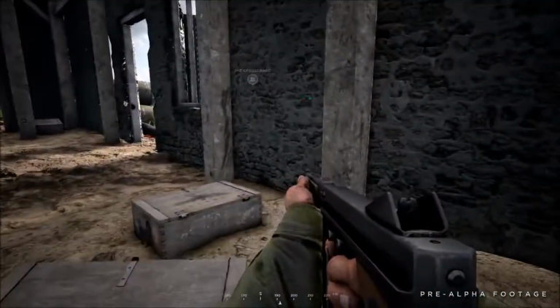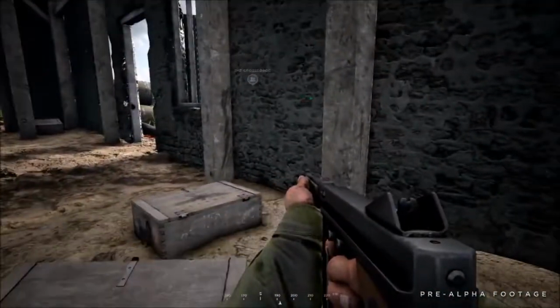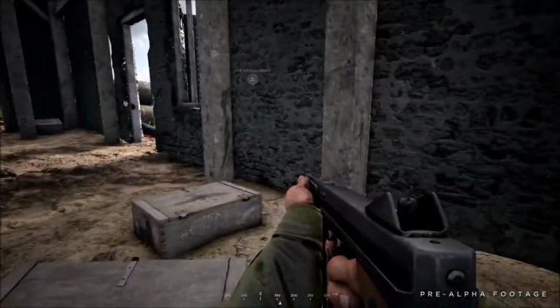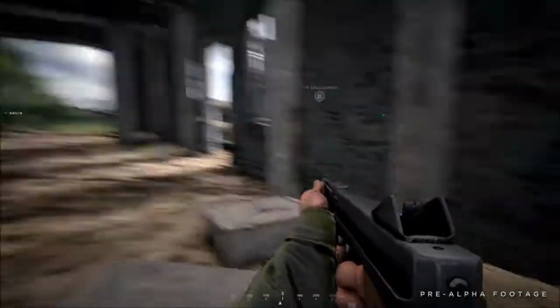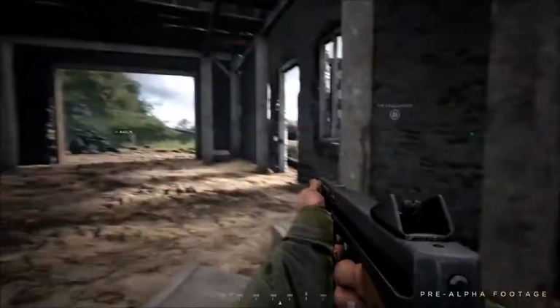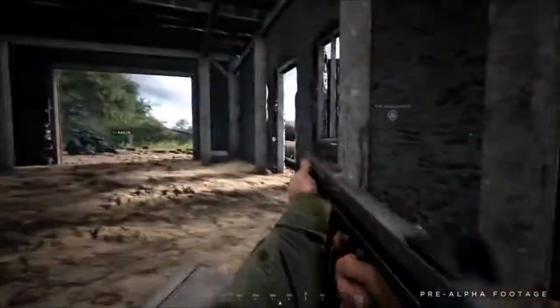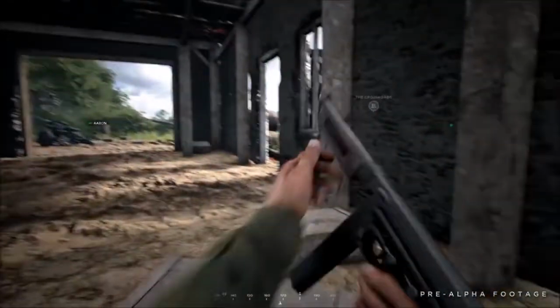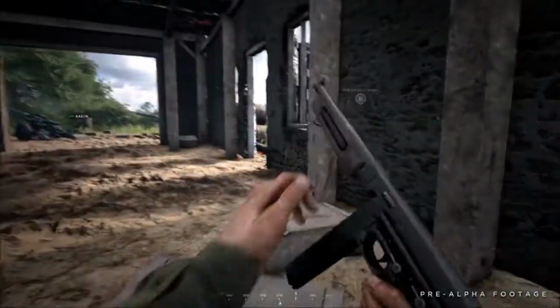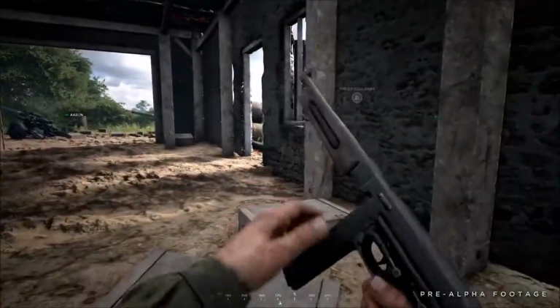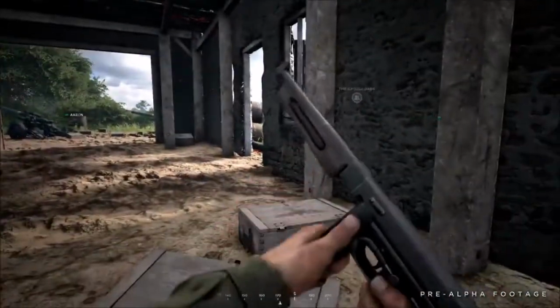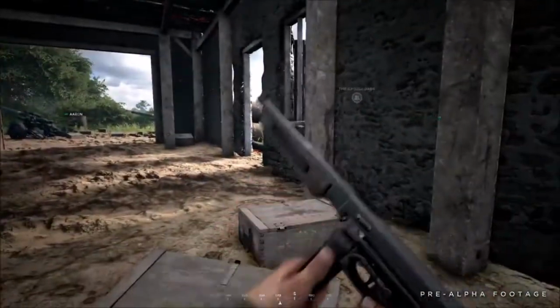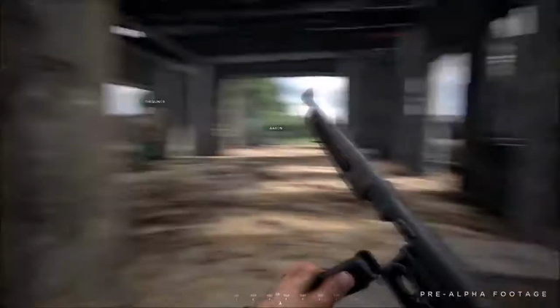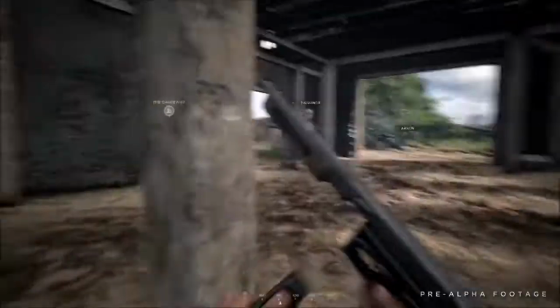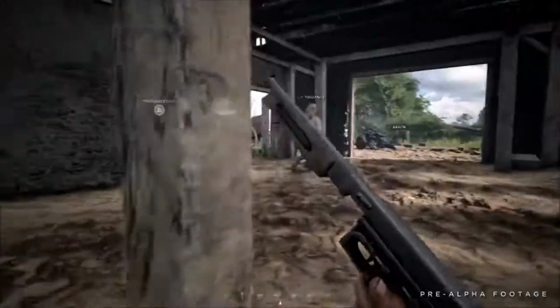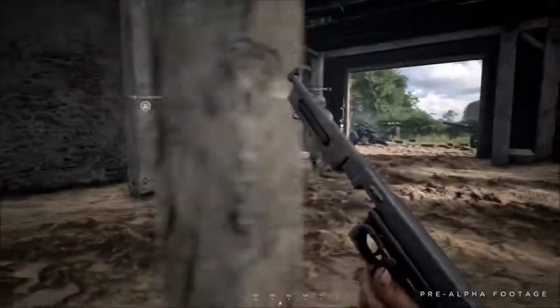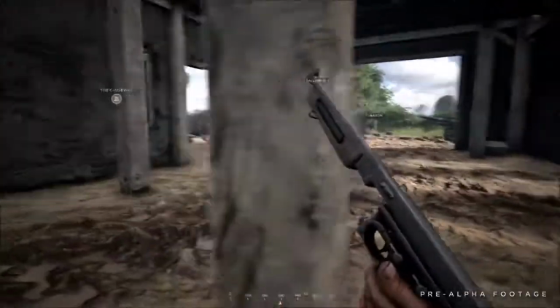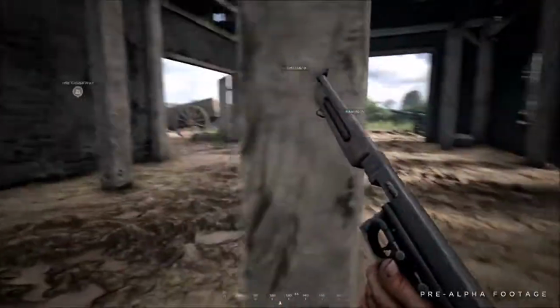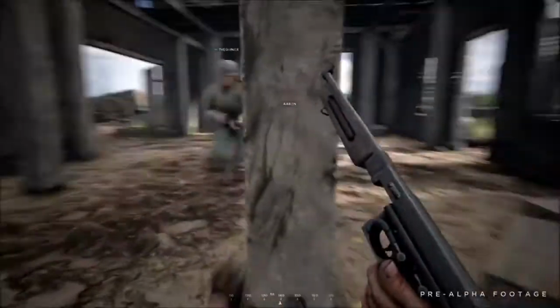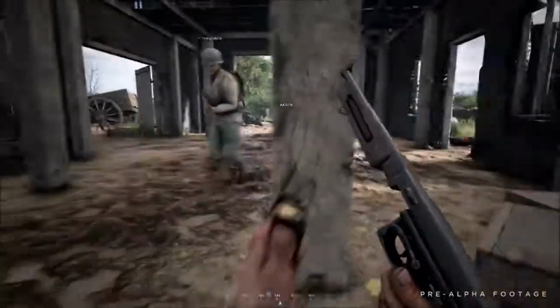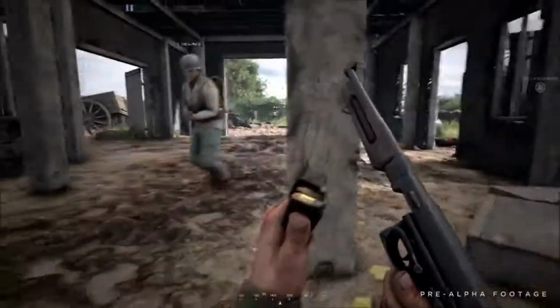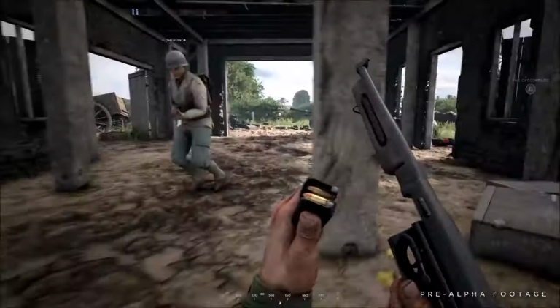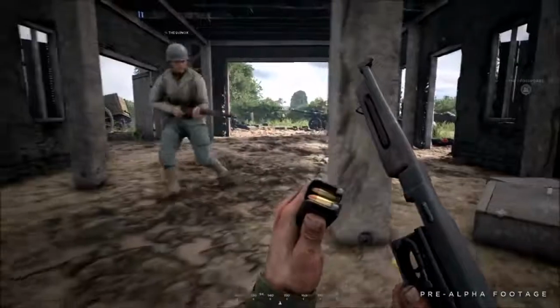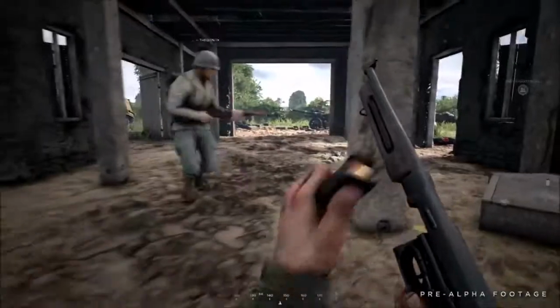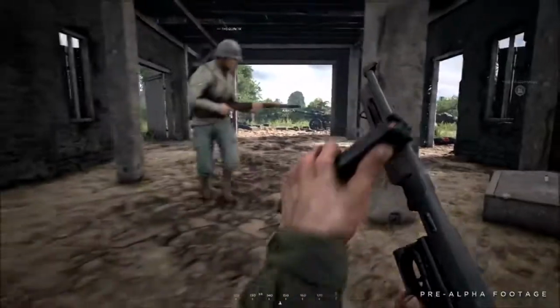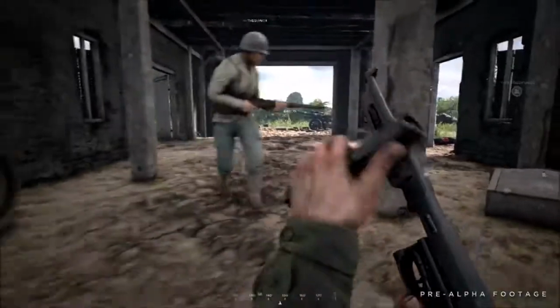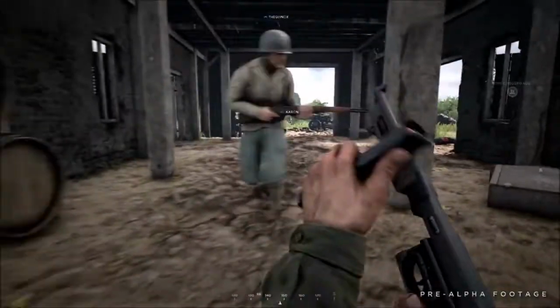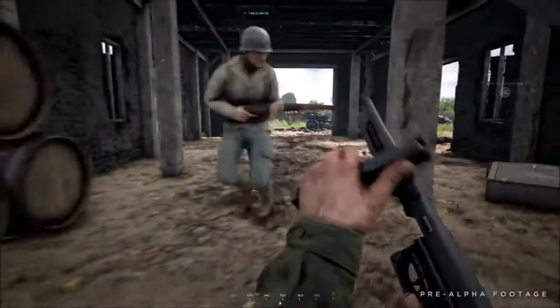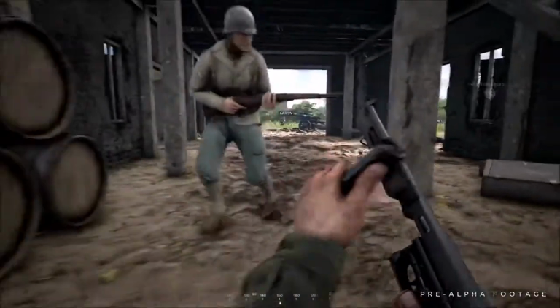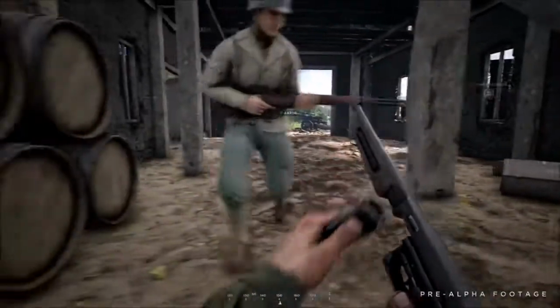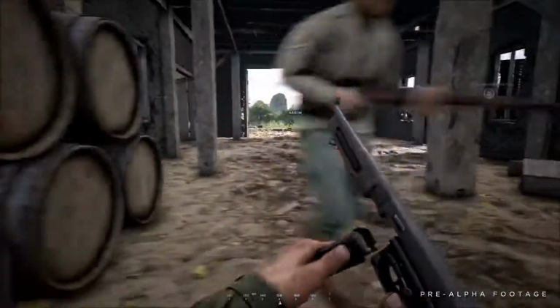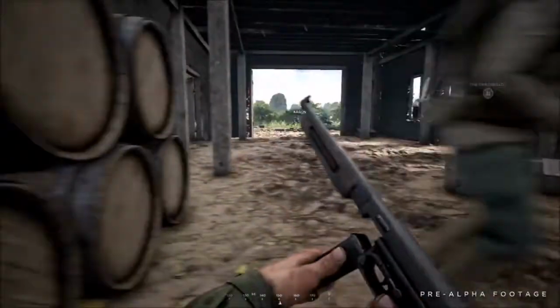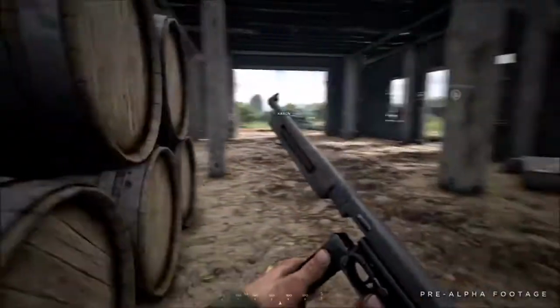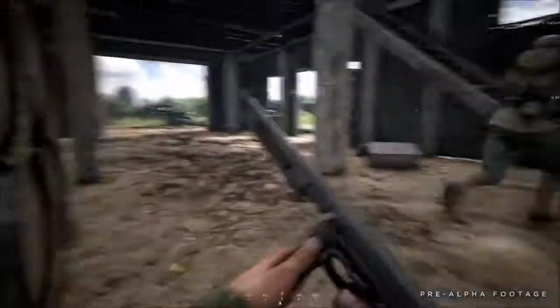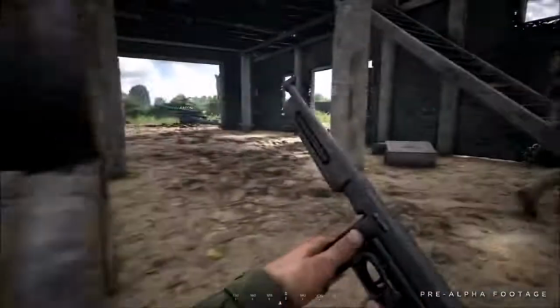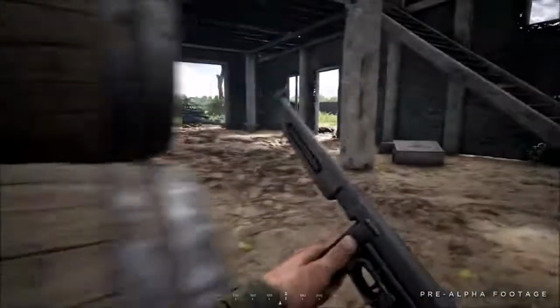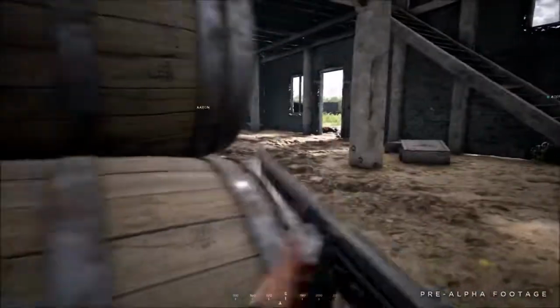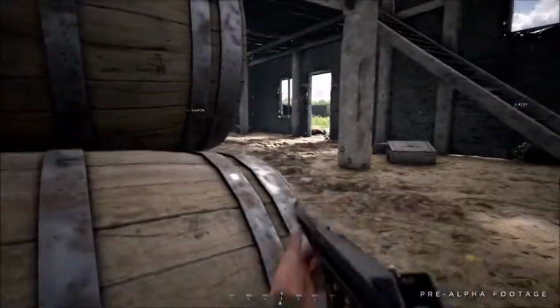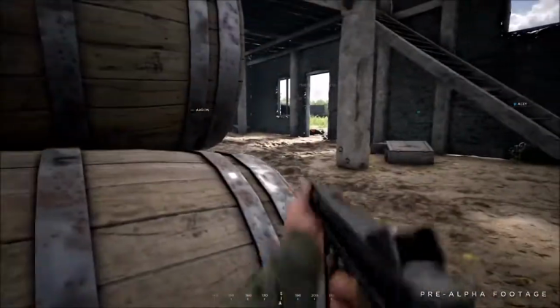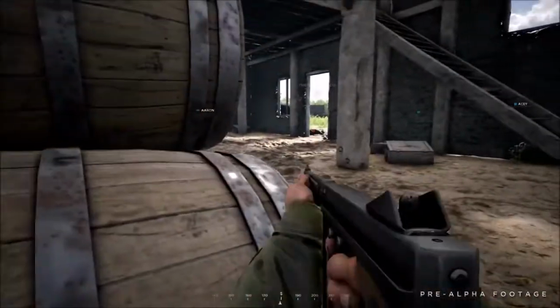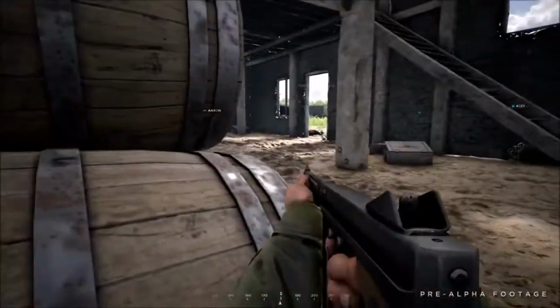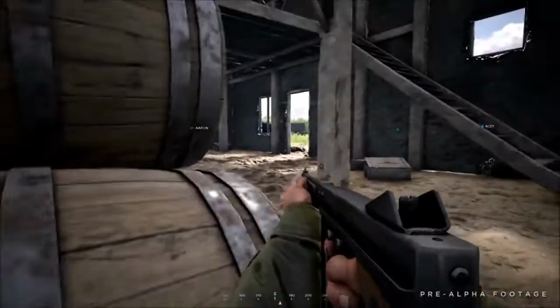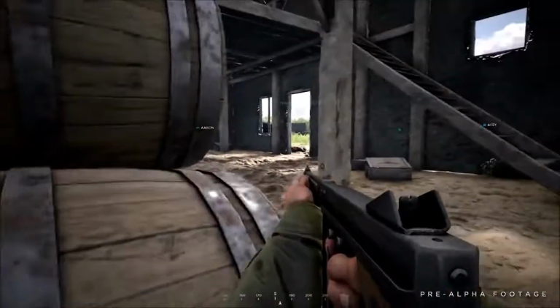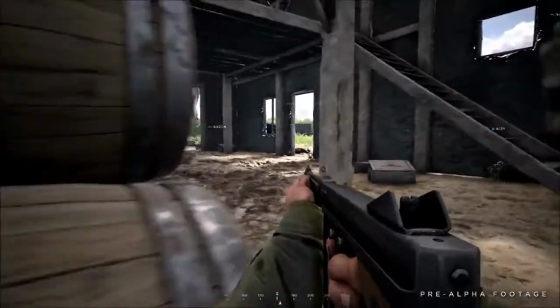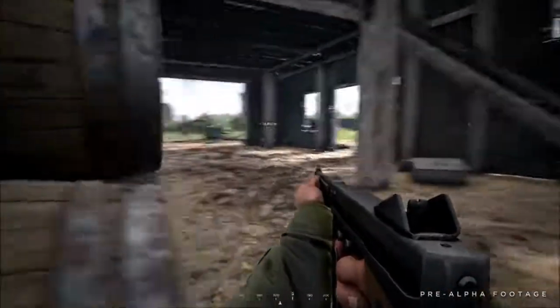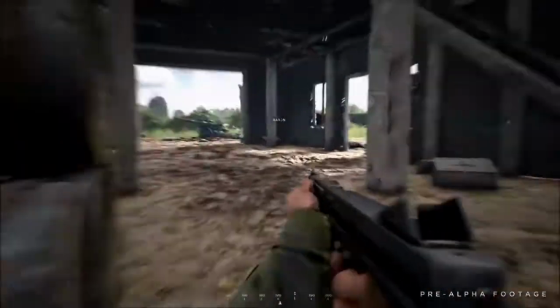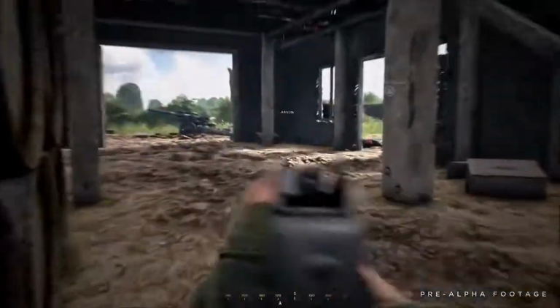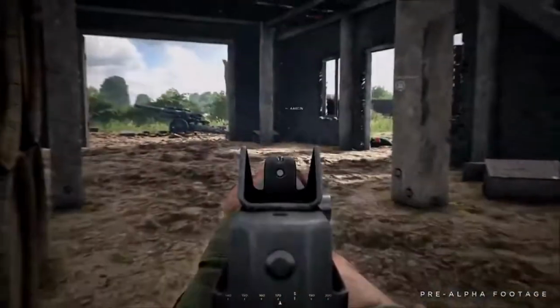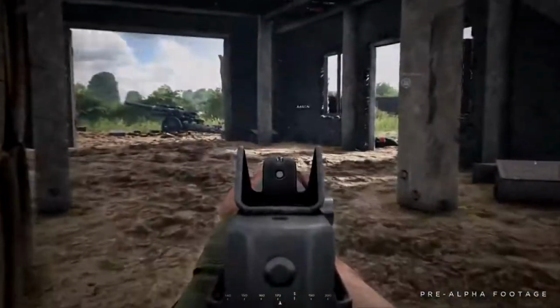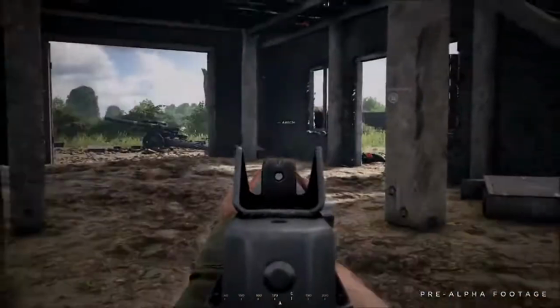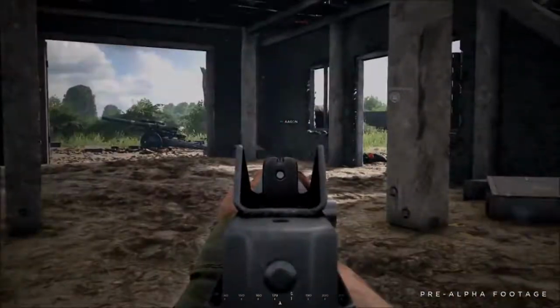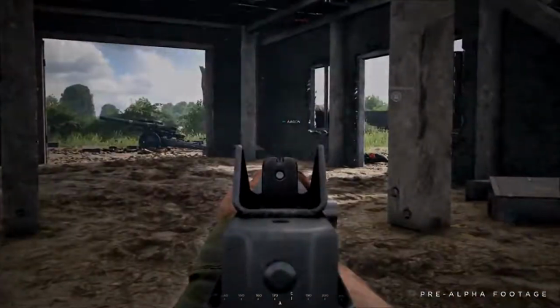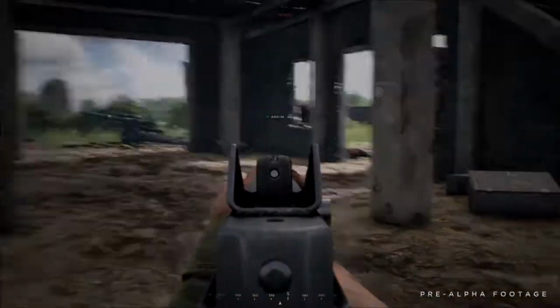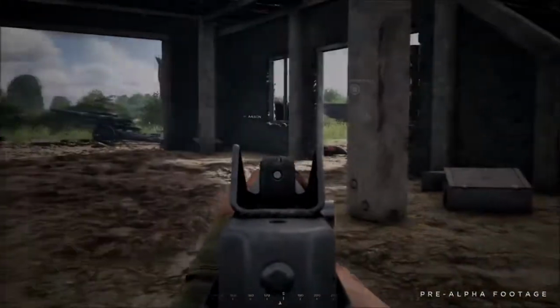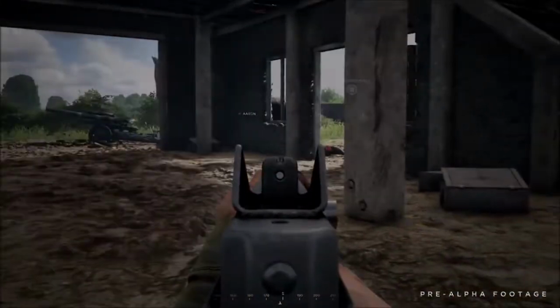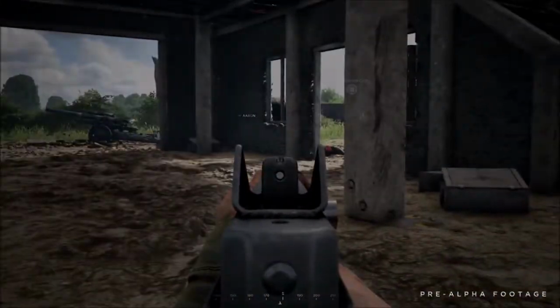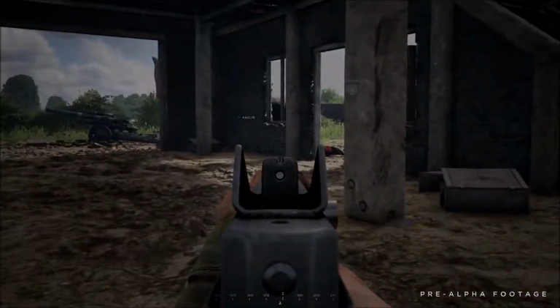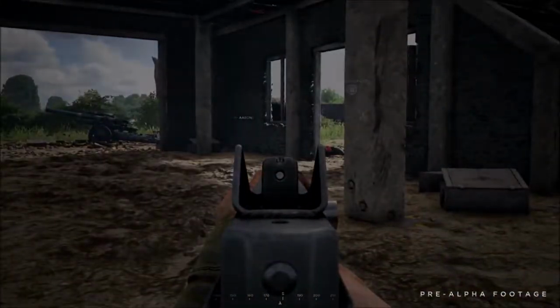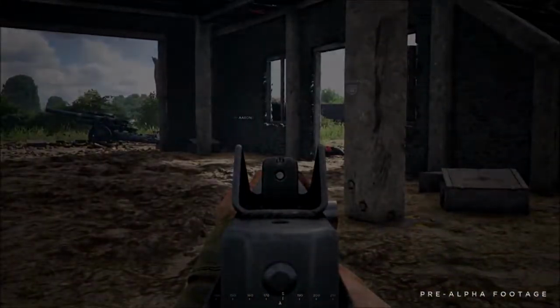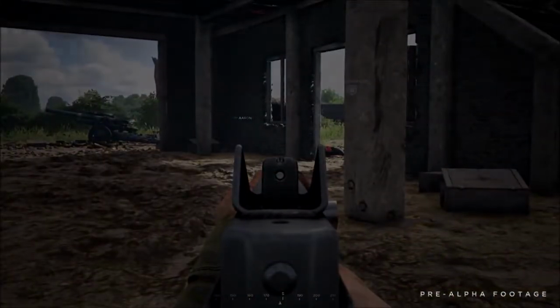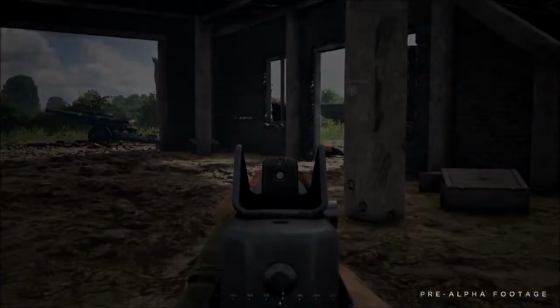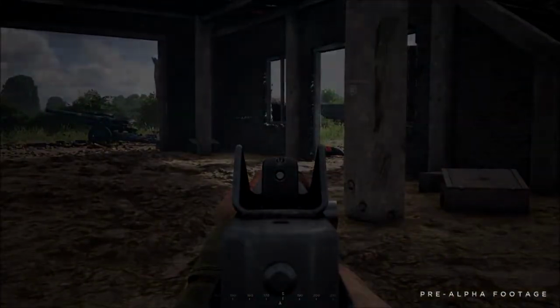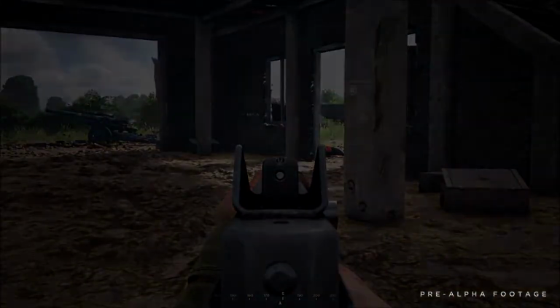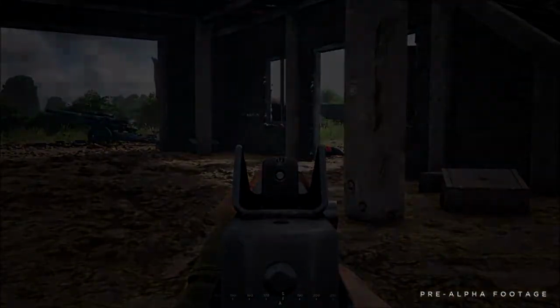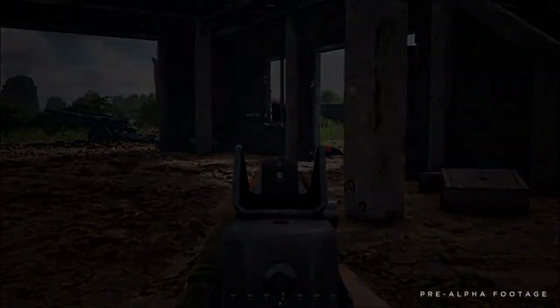It's clear. Alright everyone, Lagrange secure. Let's take out their OP at 280 and push towards Breckhort Manor from there.